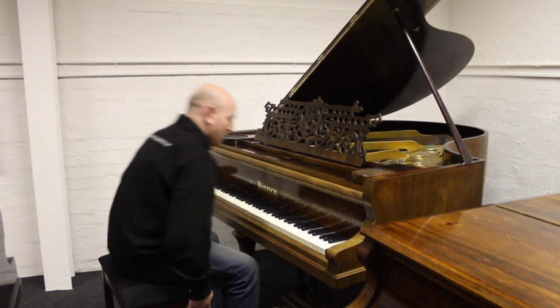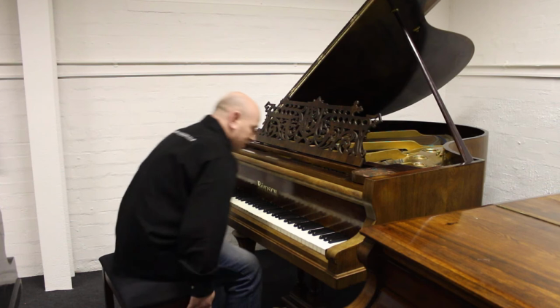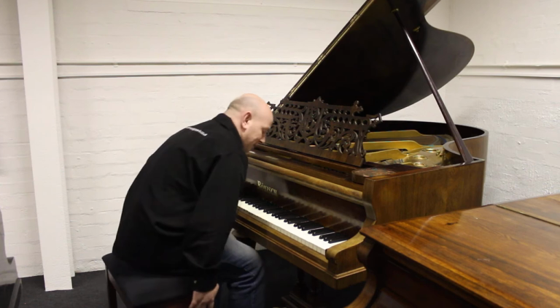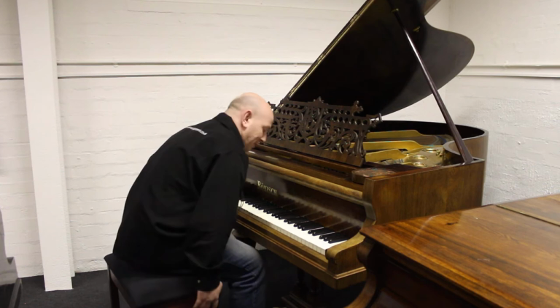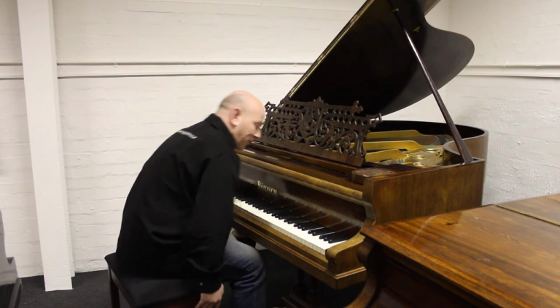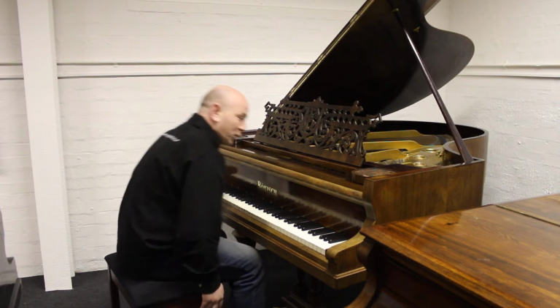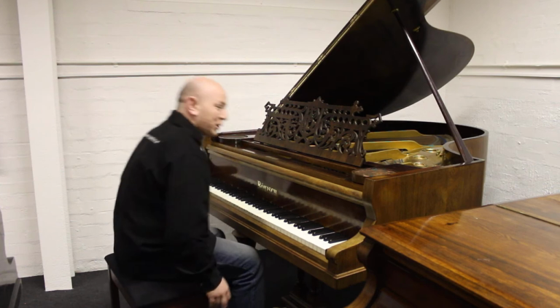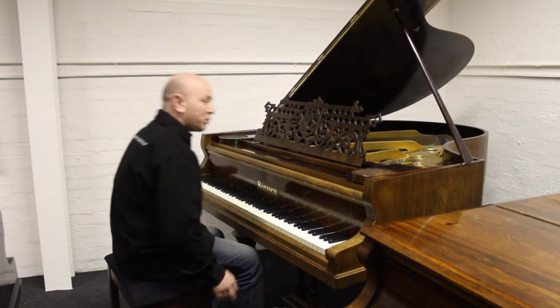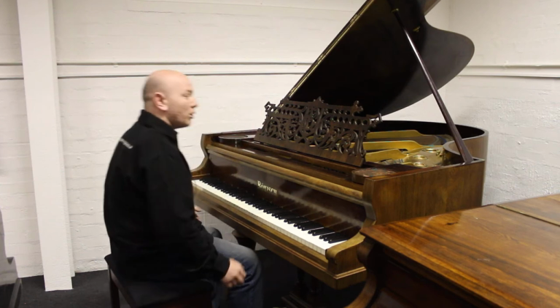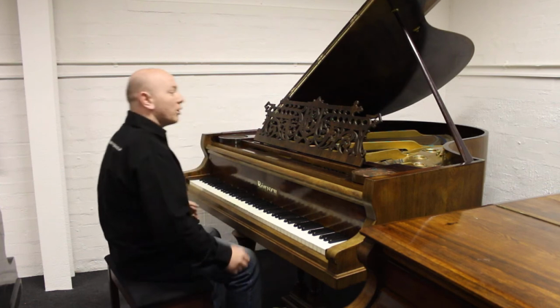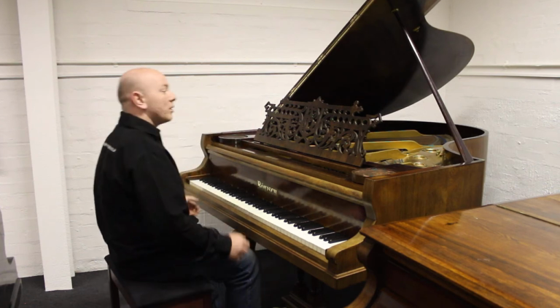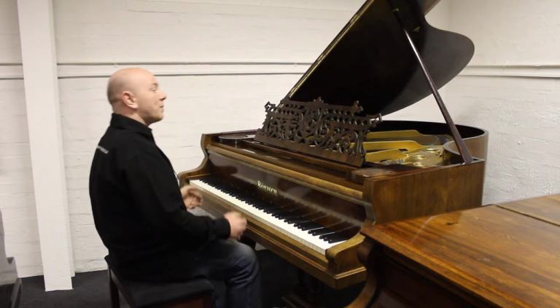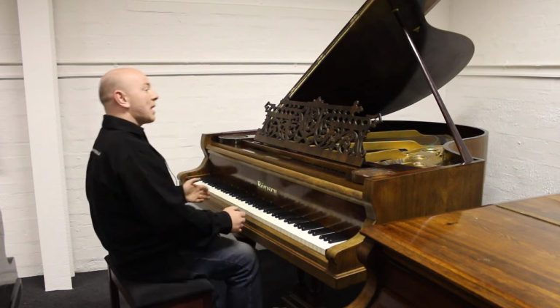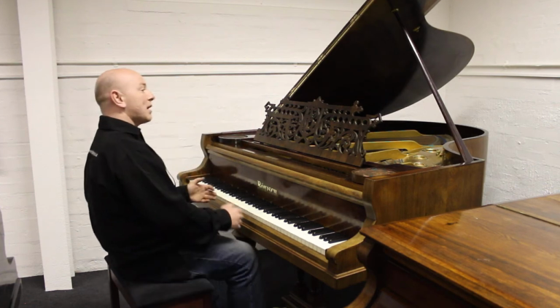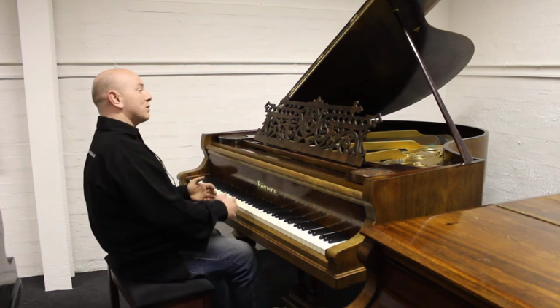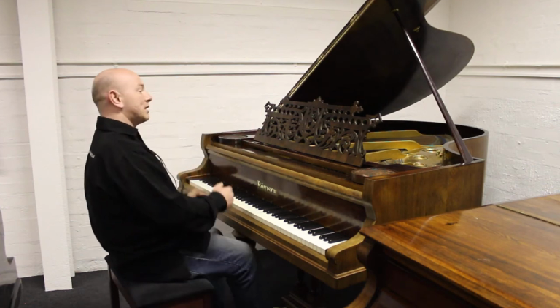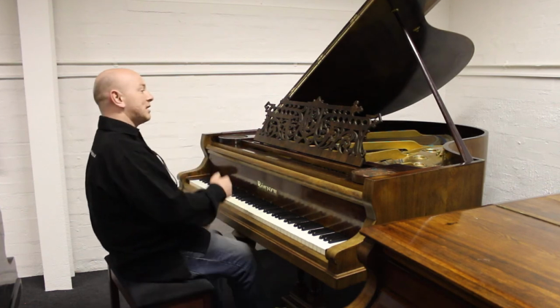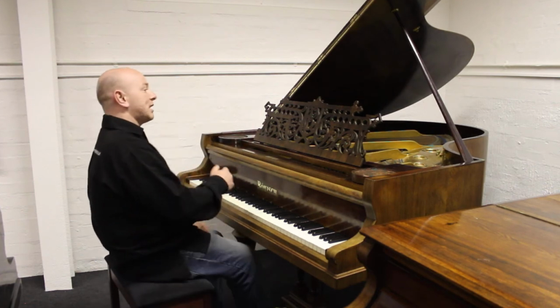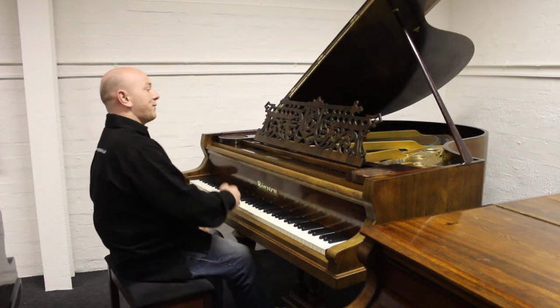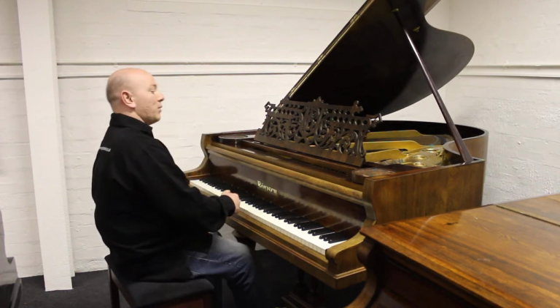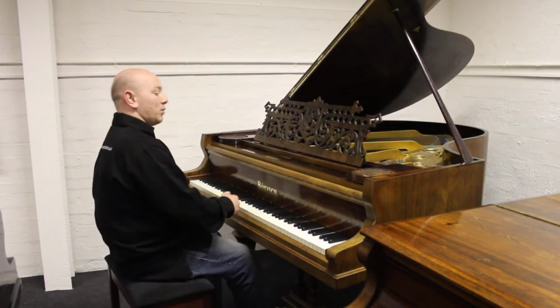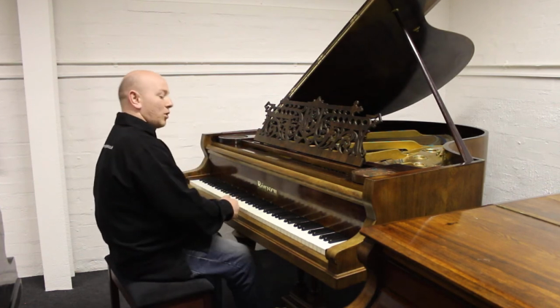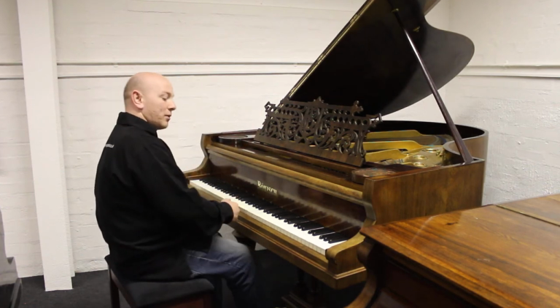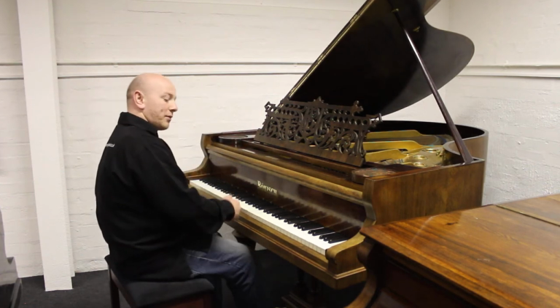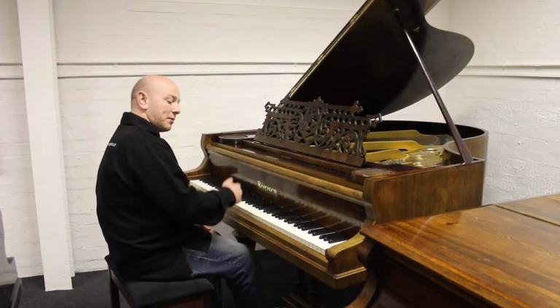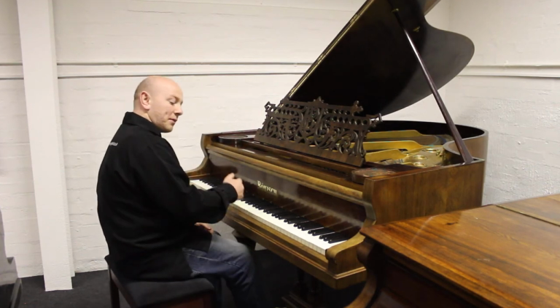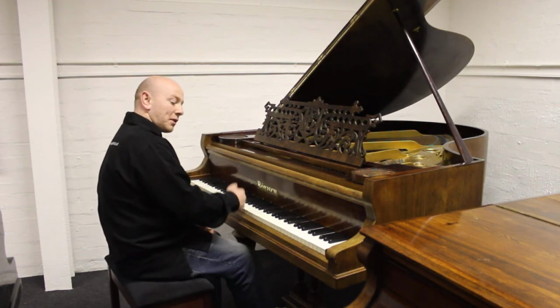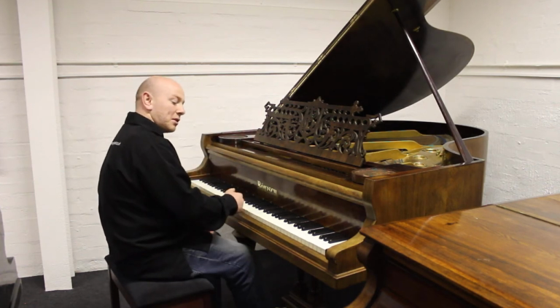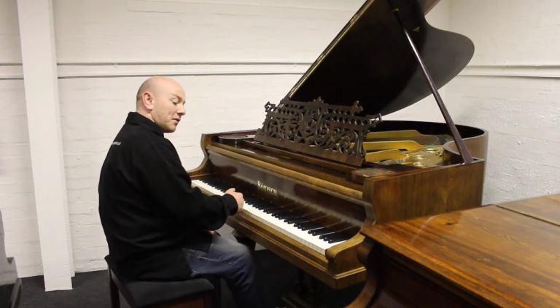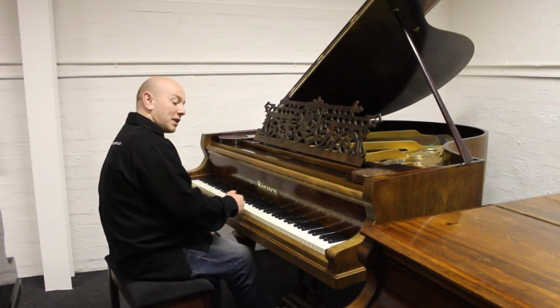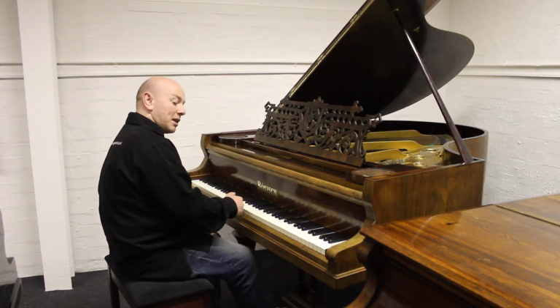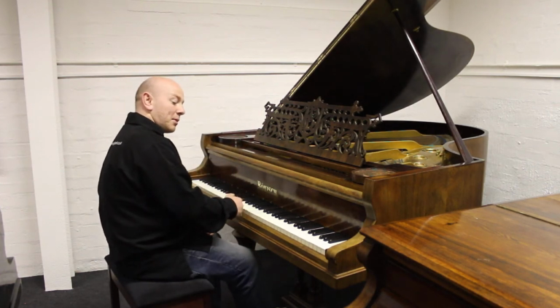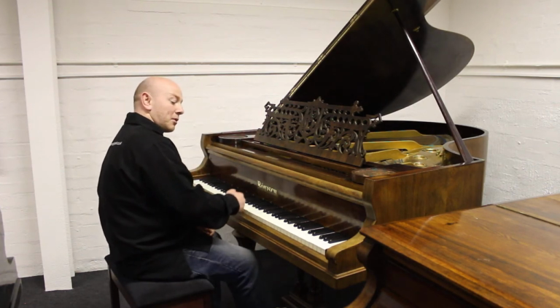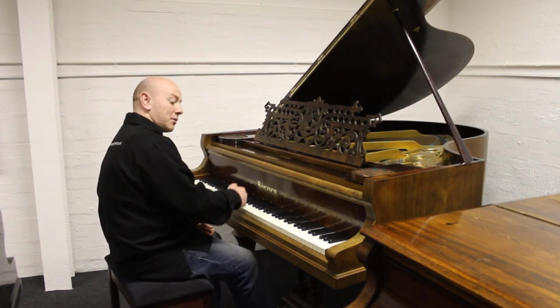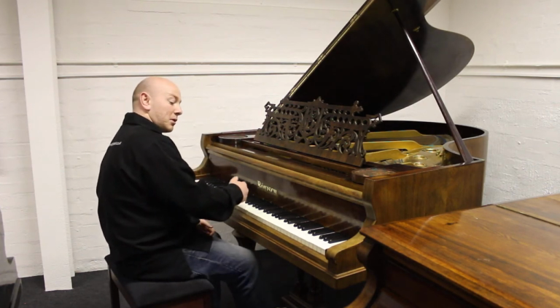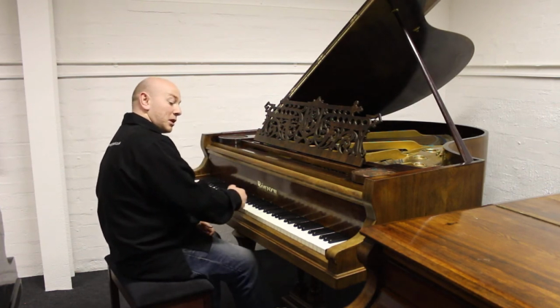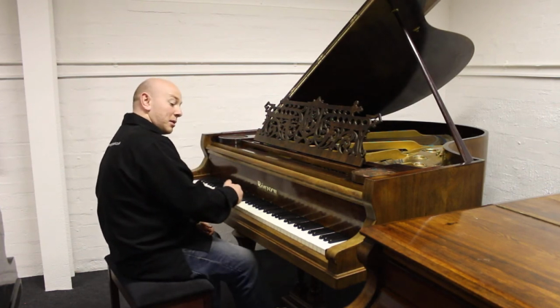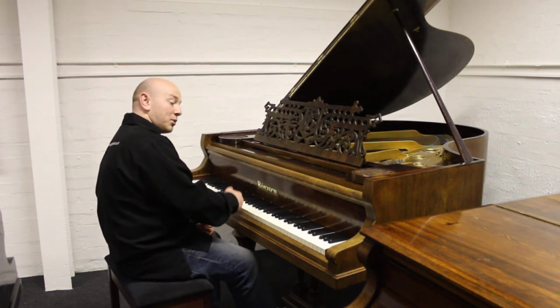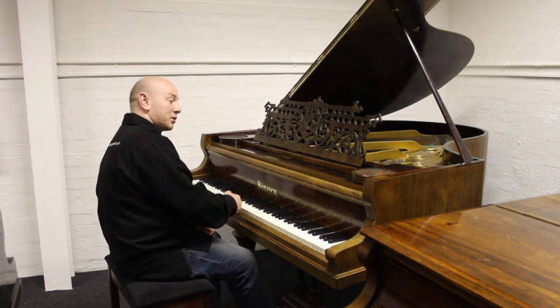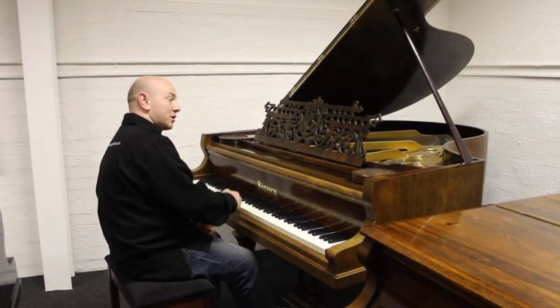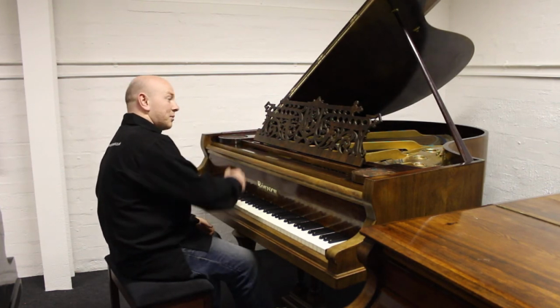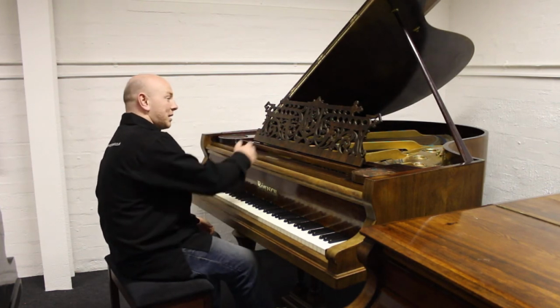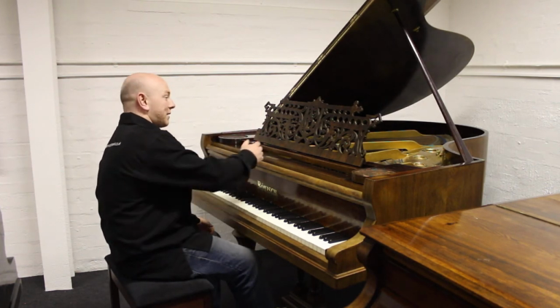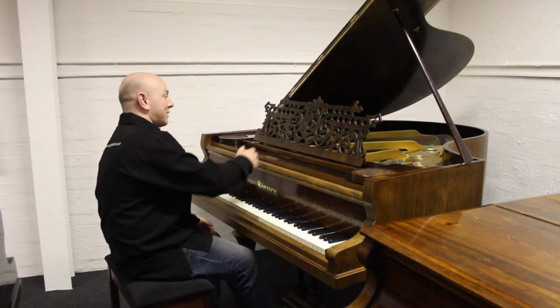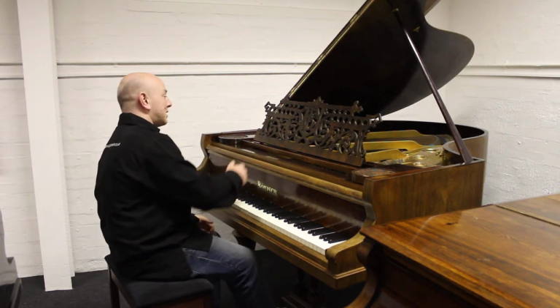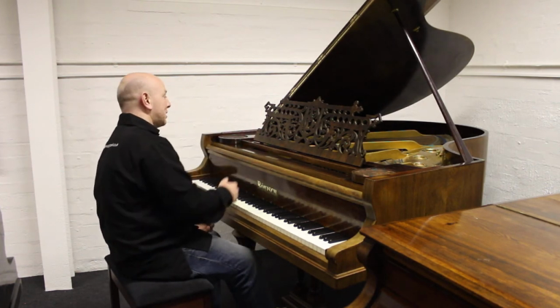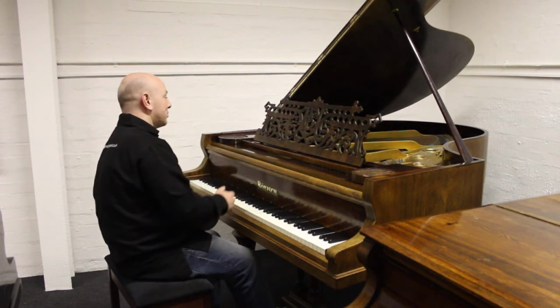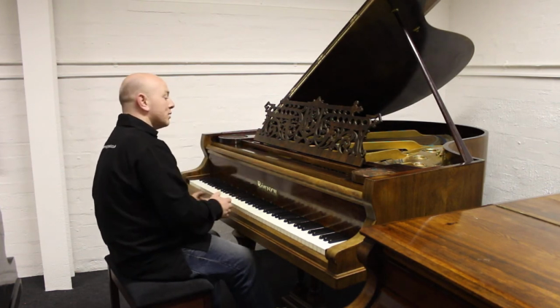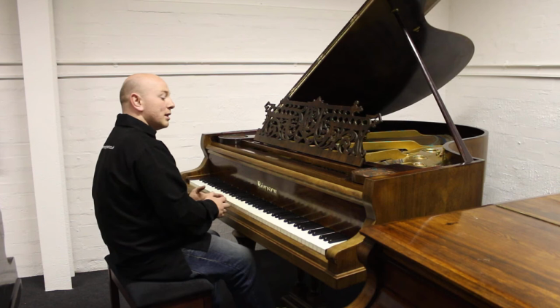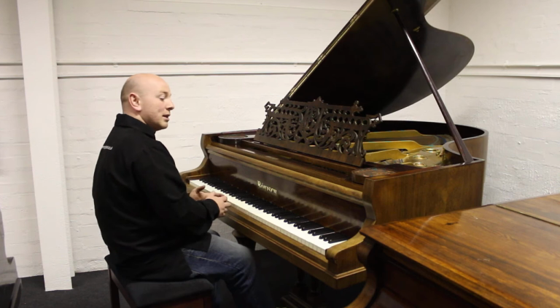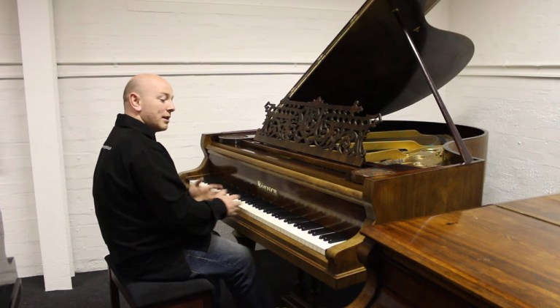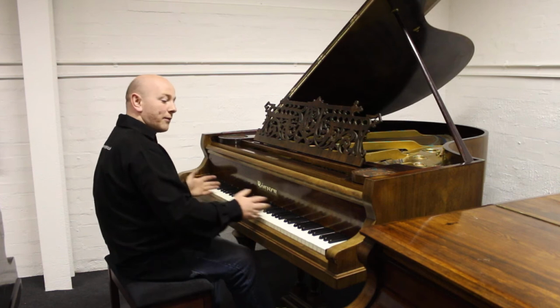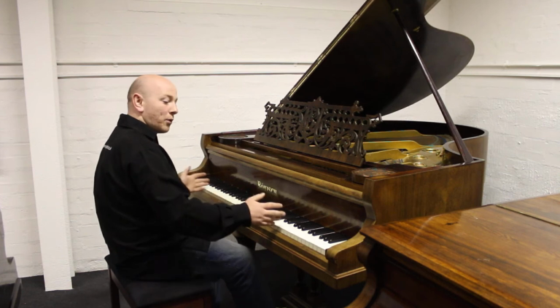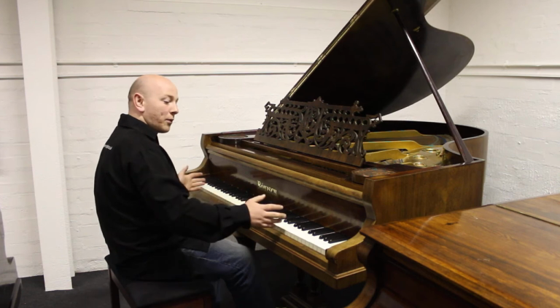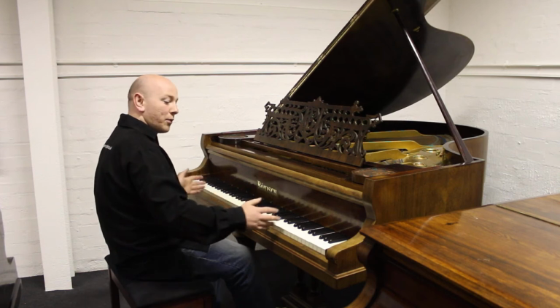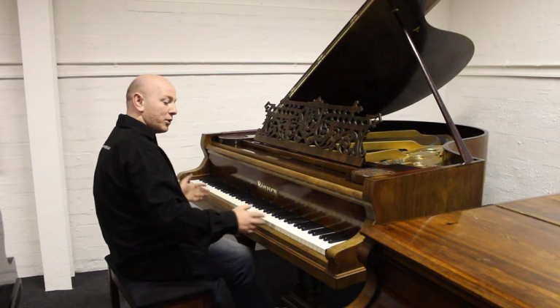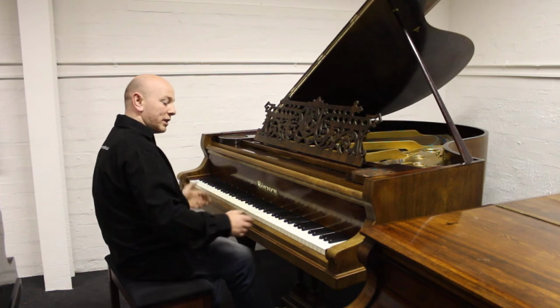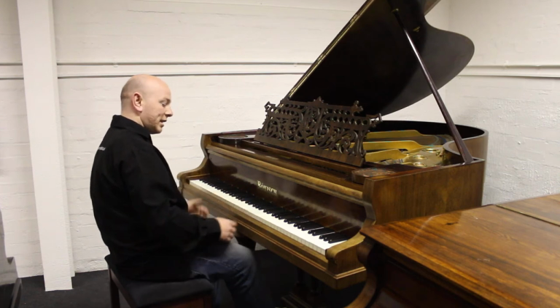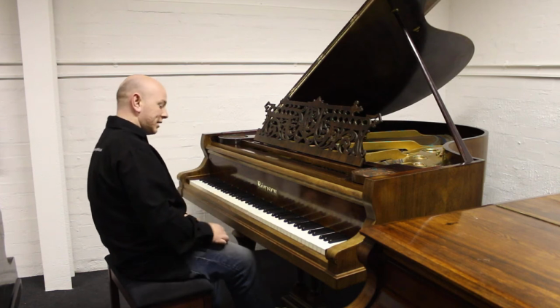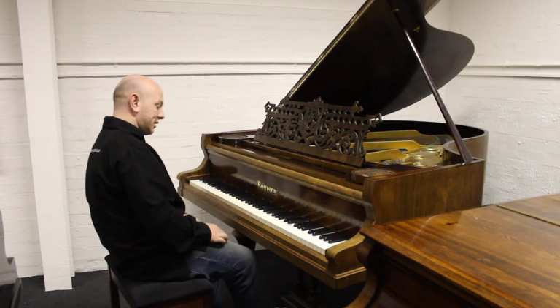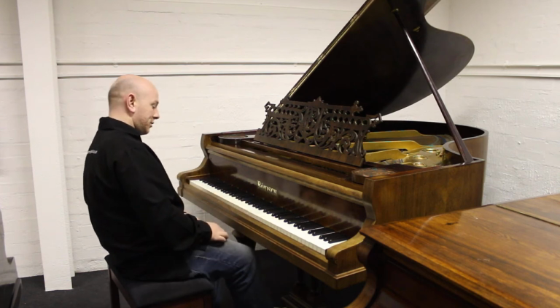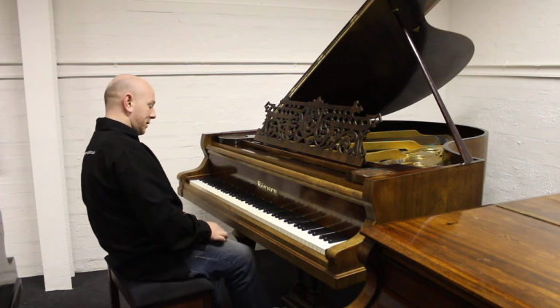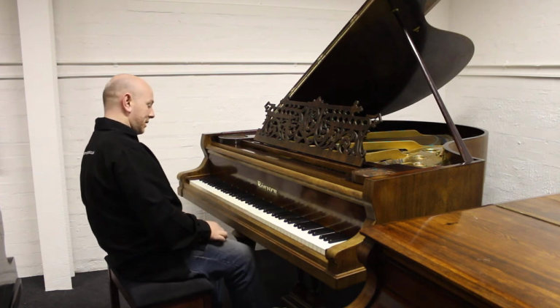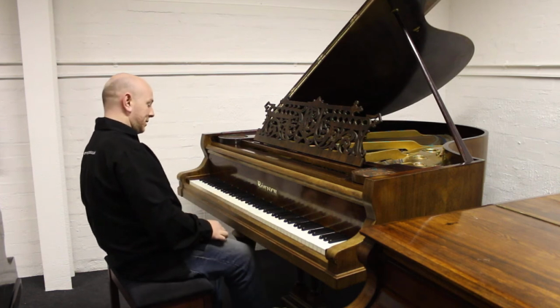The piano's six foot long from the front of the keyboard to the back of the tail, and four foot nine inches wide.